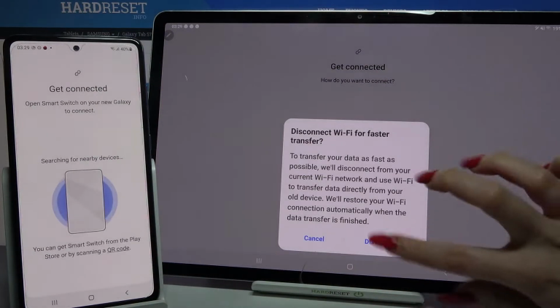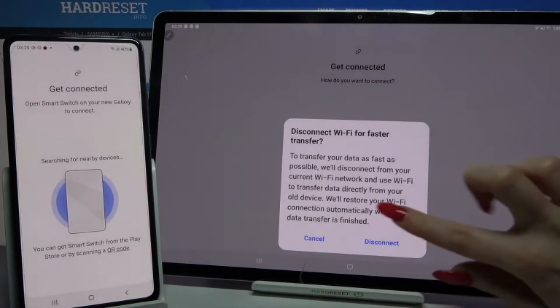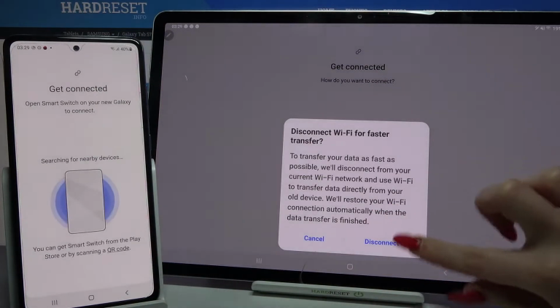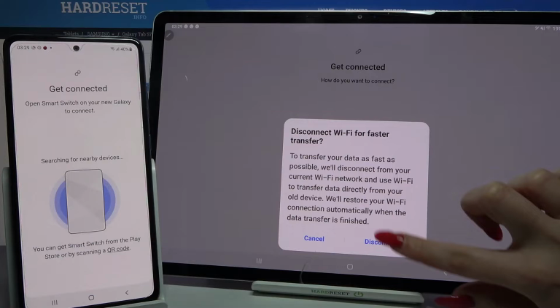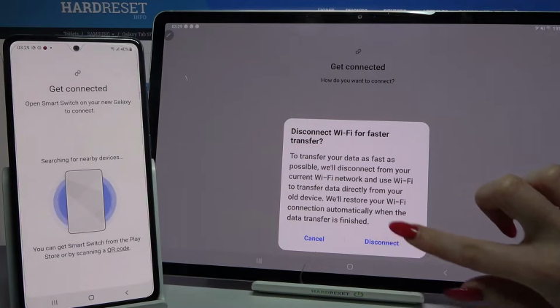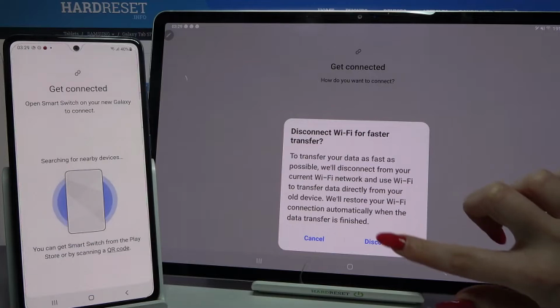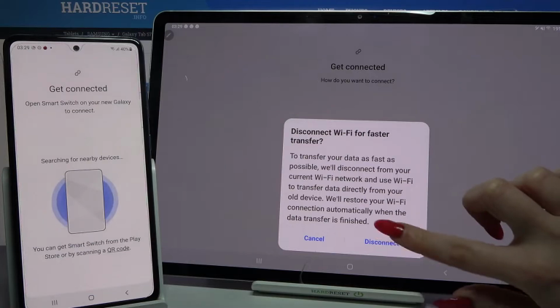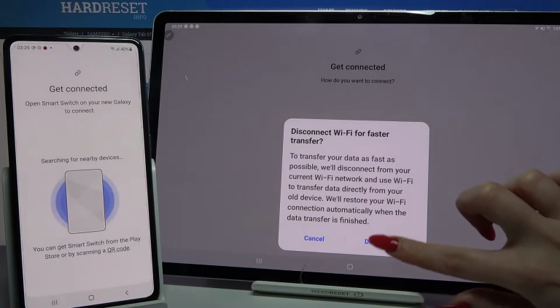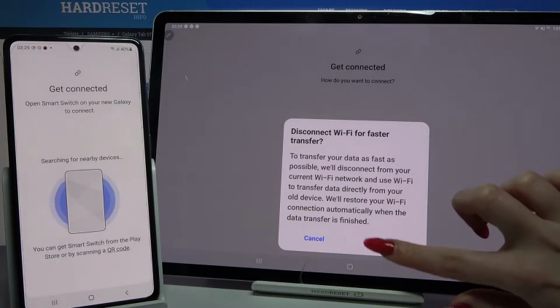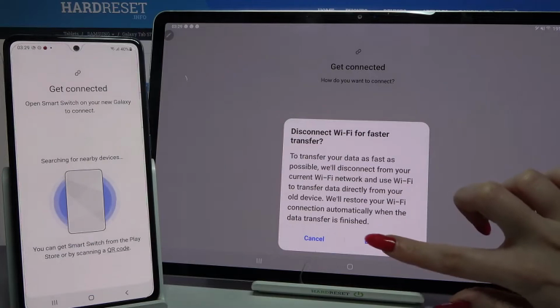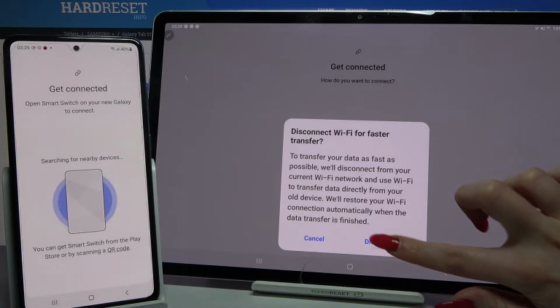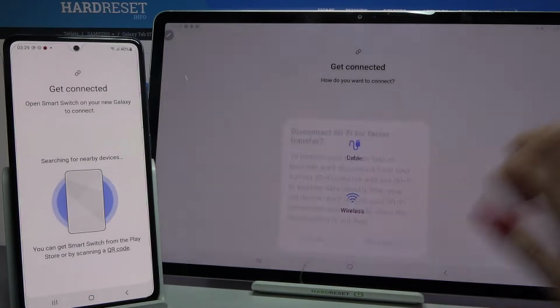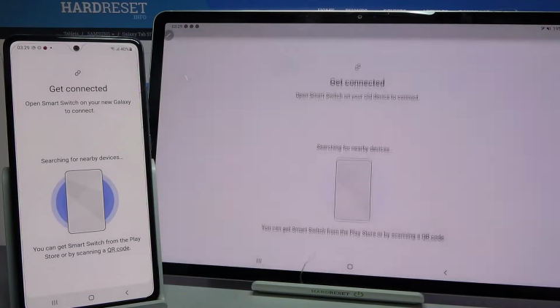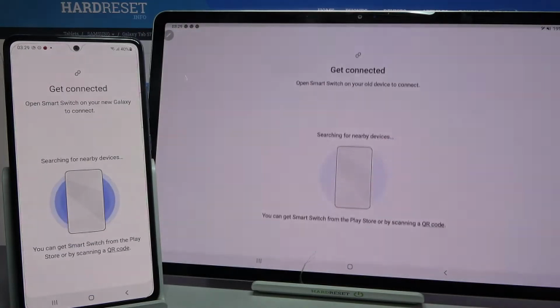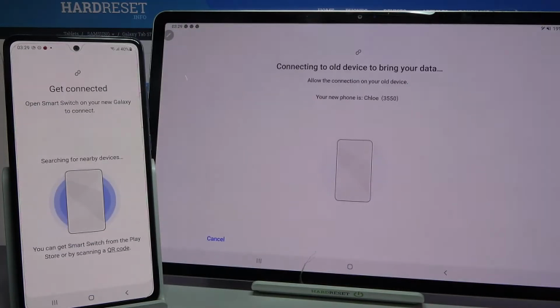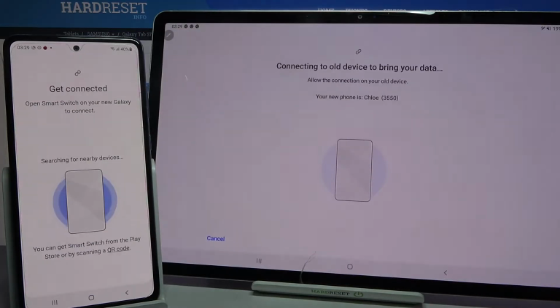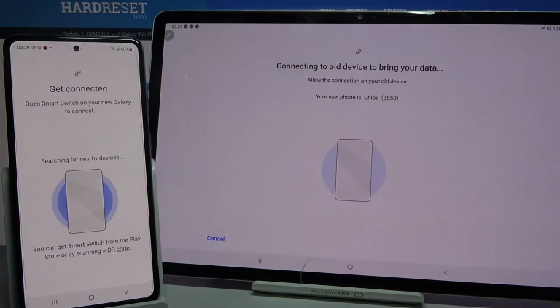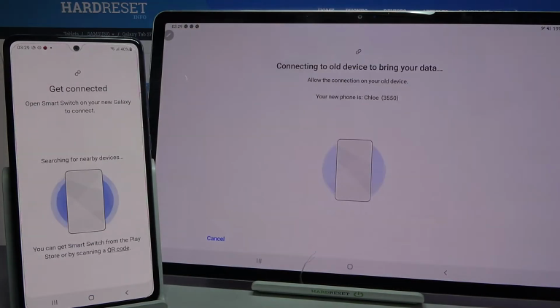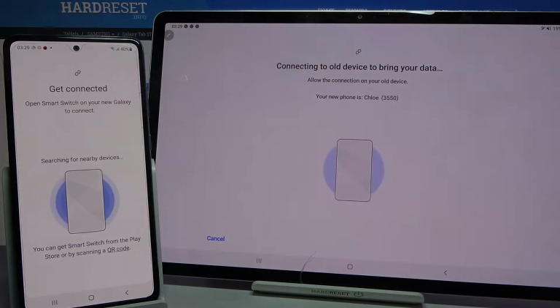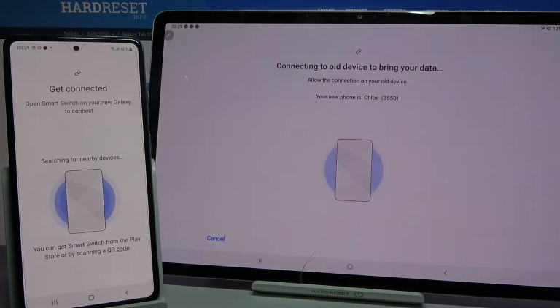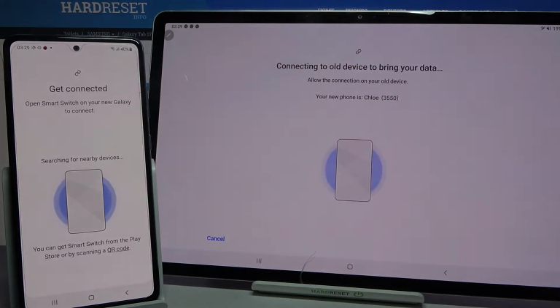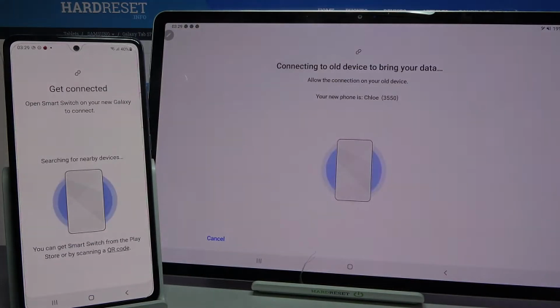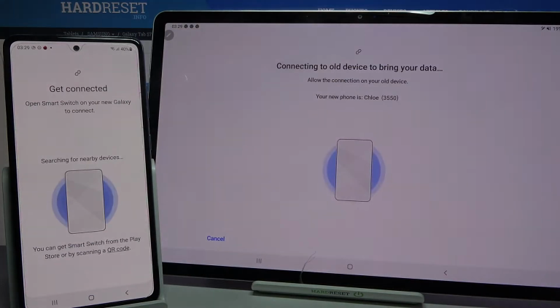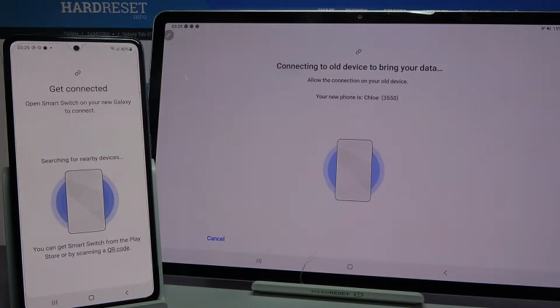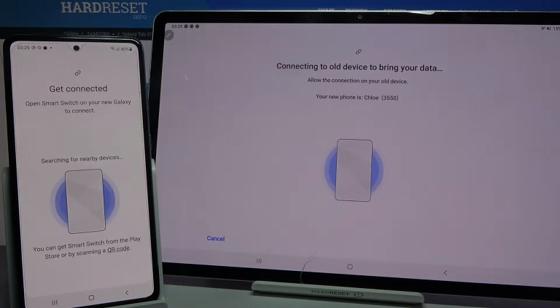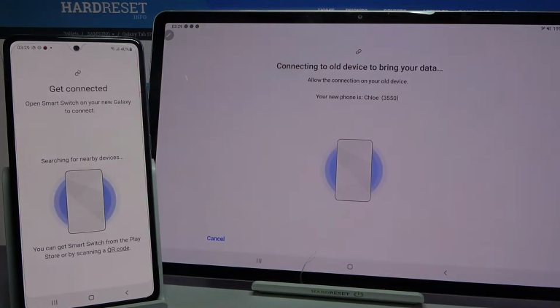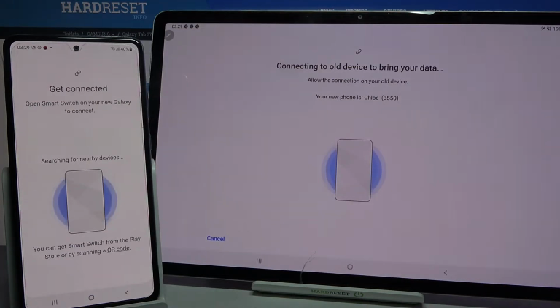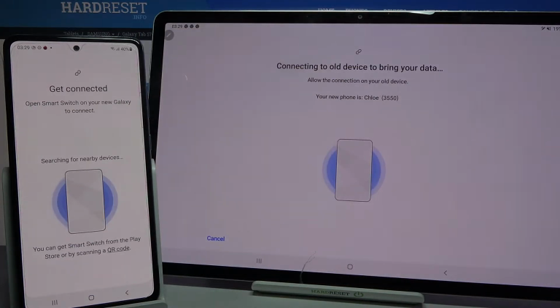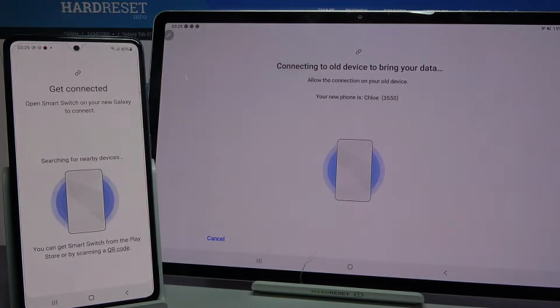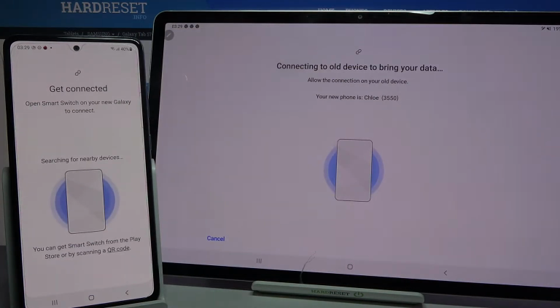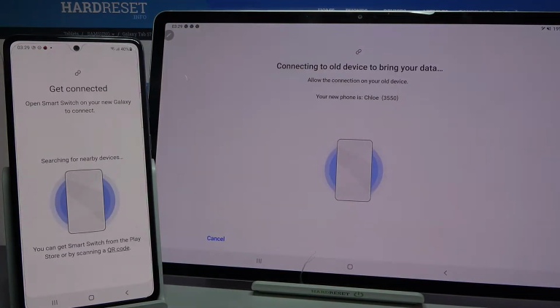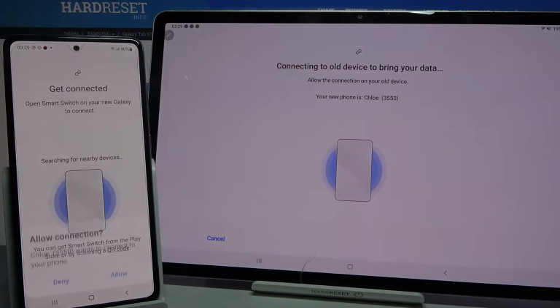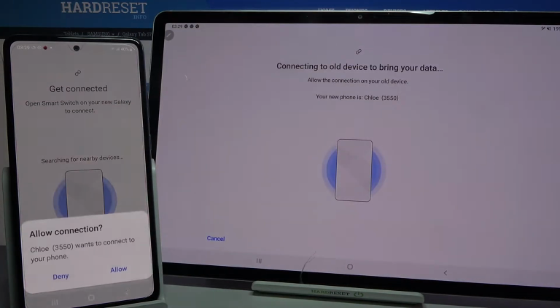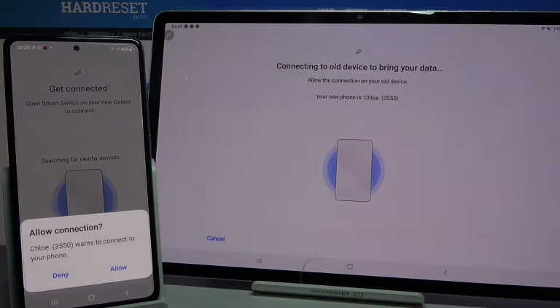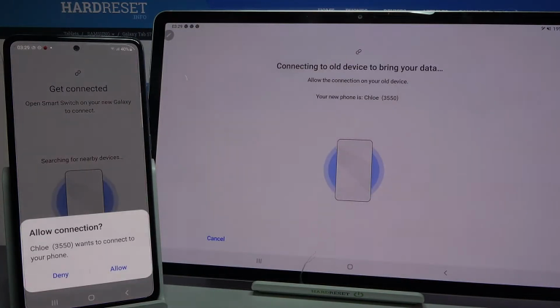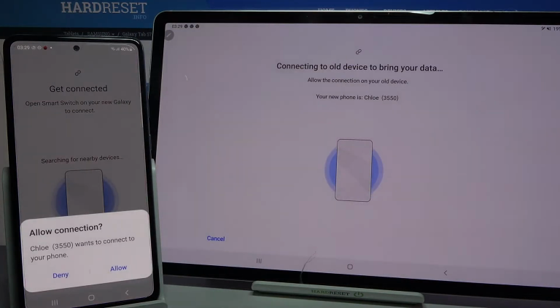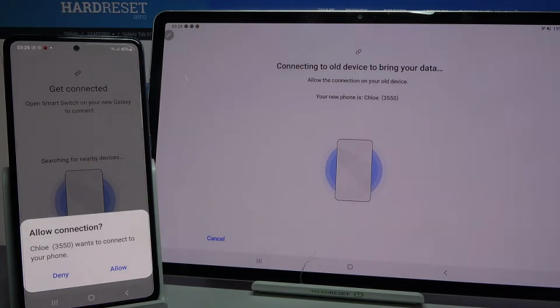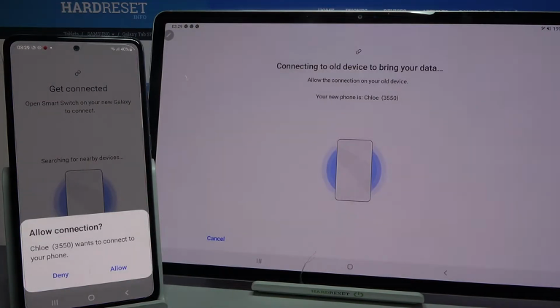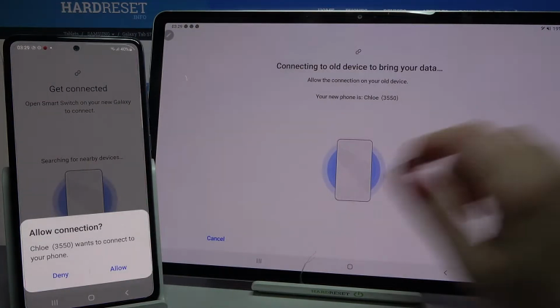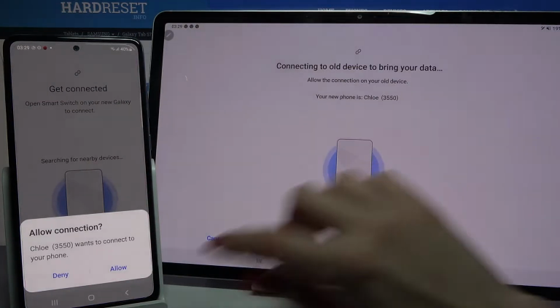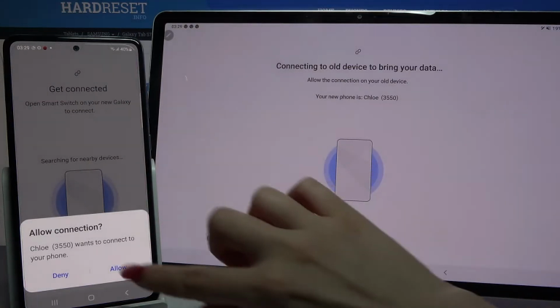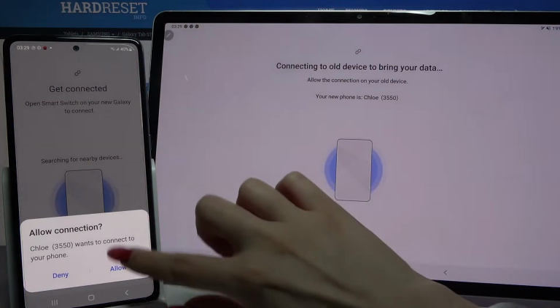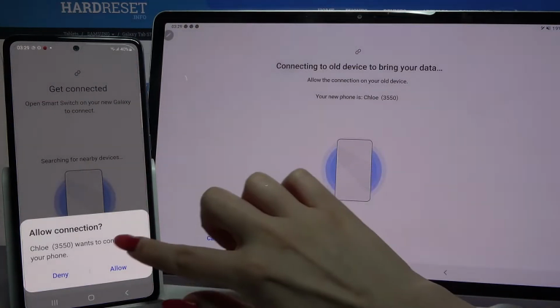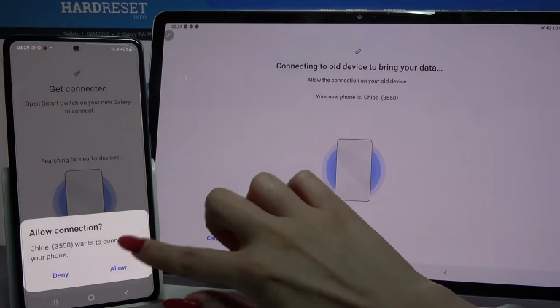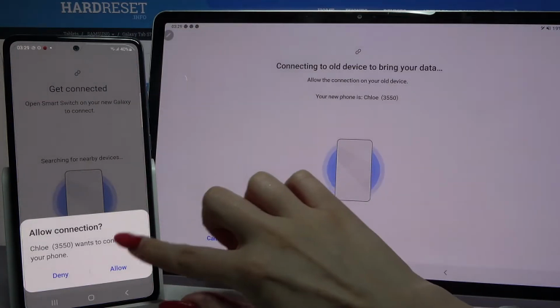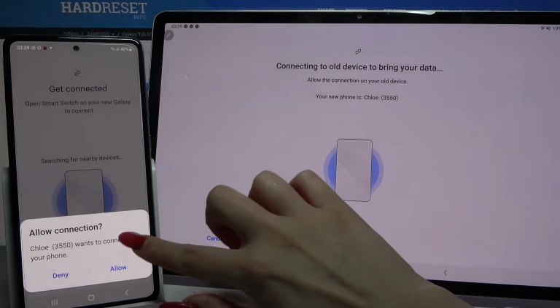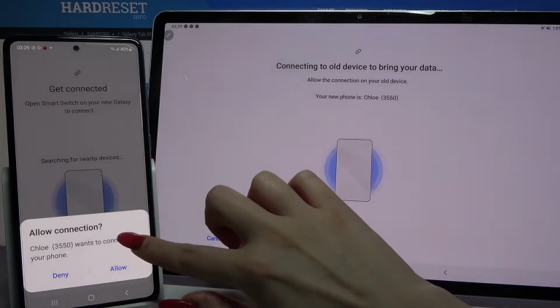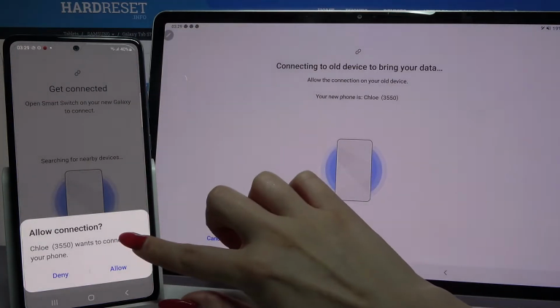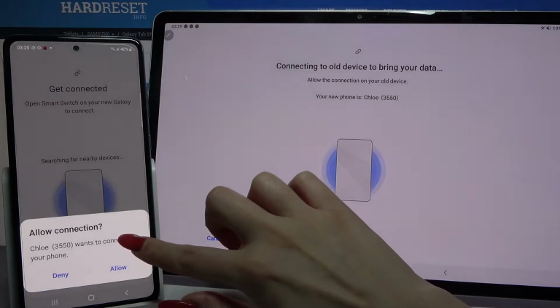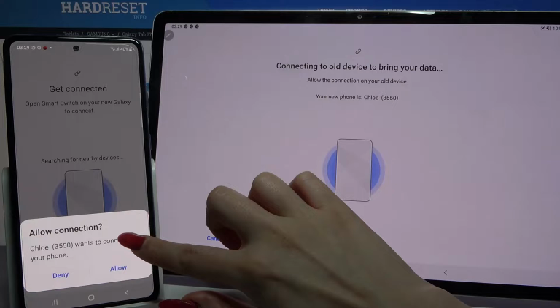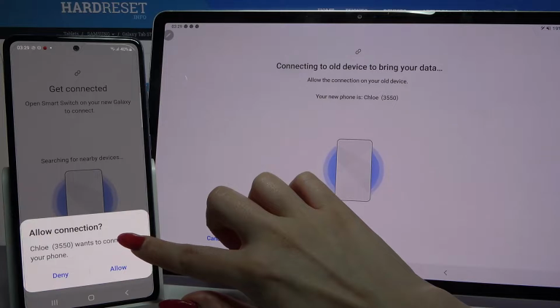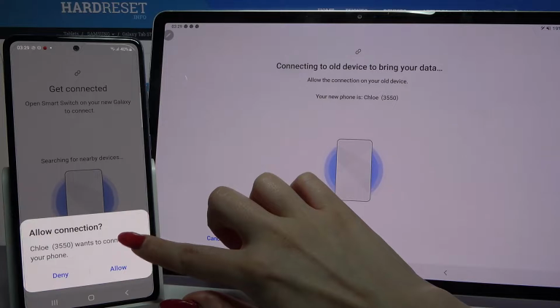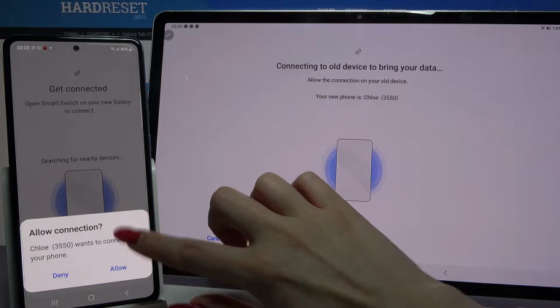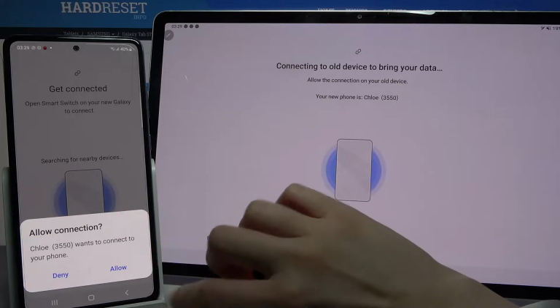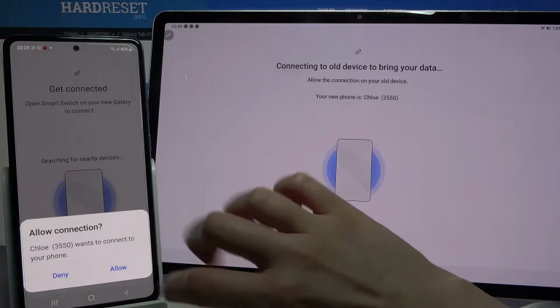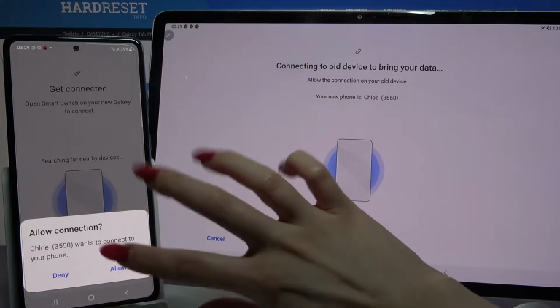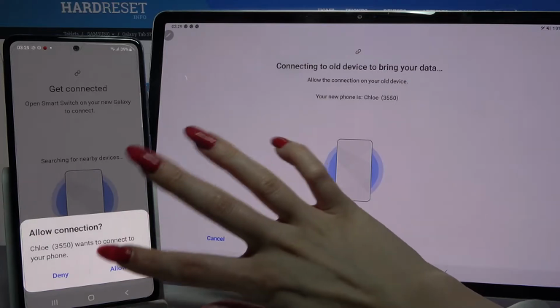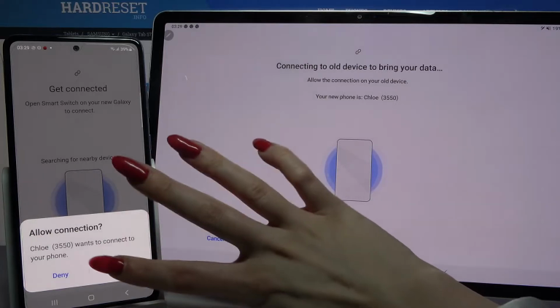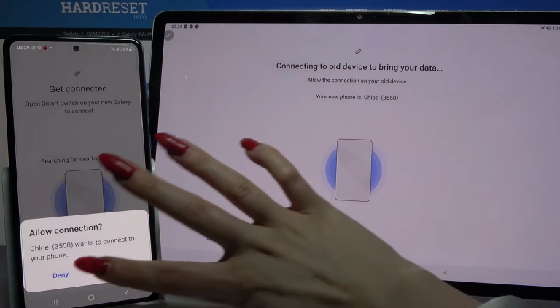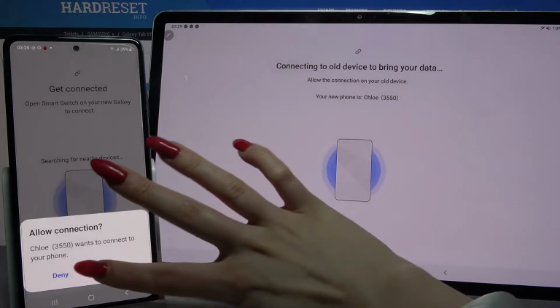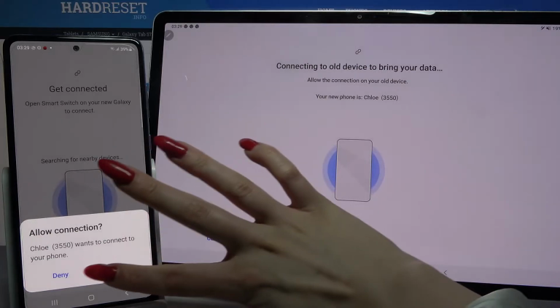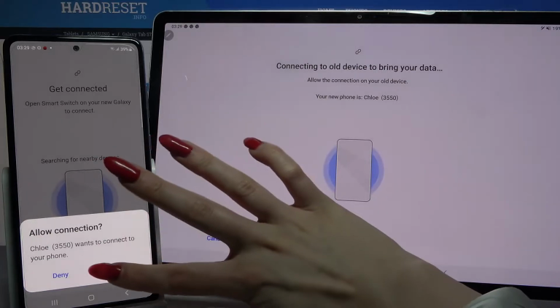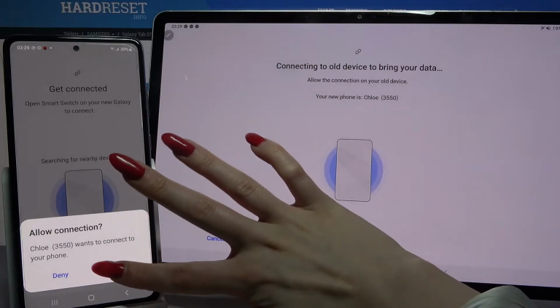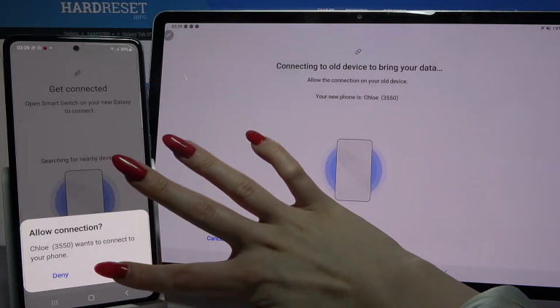Choose disconnect and wait. Now accept connection request by clicking allow.